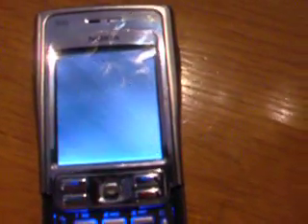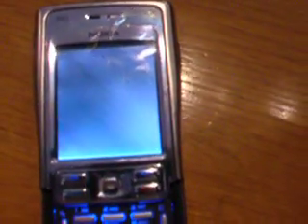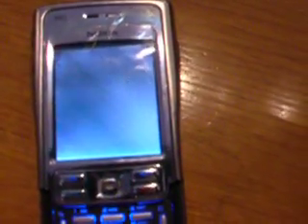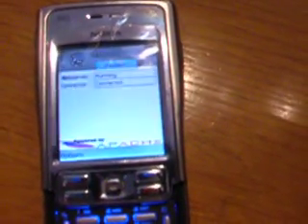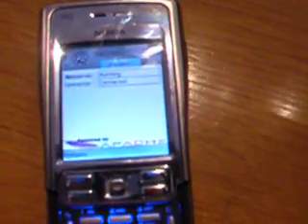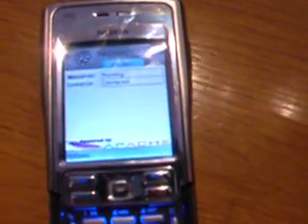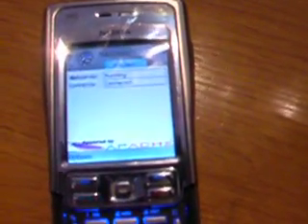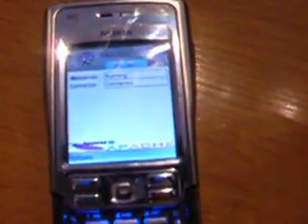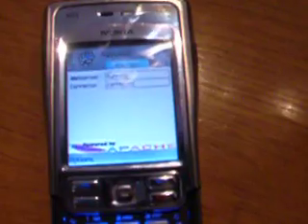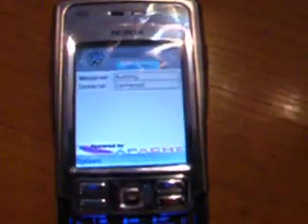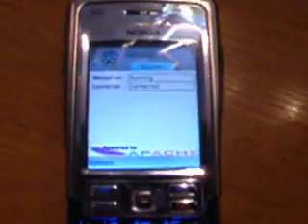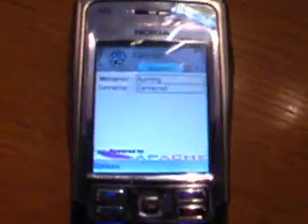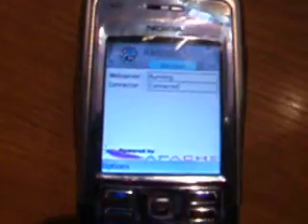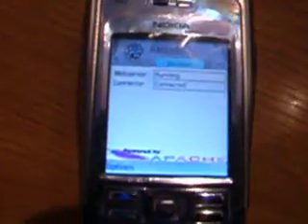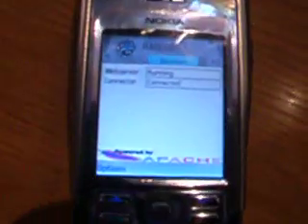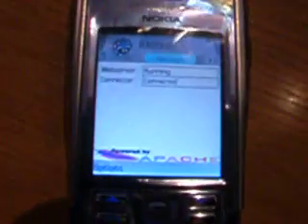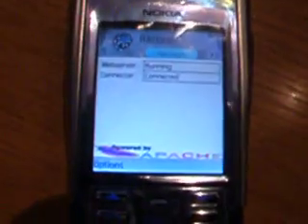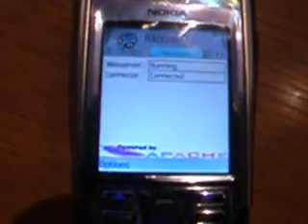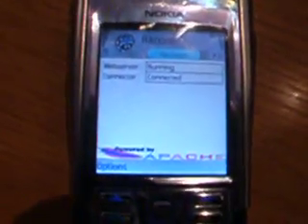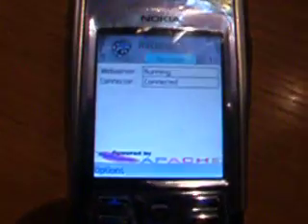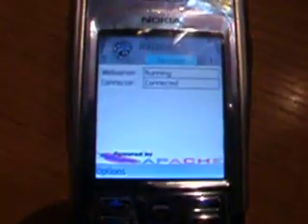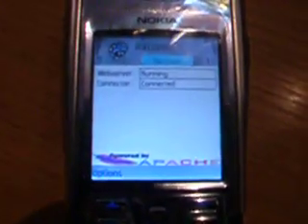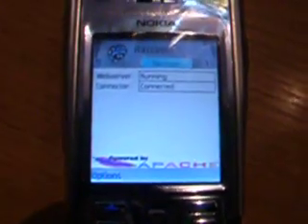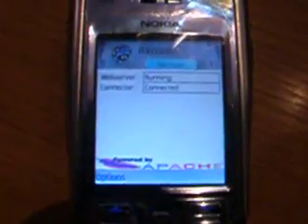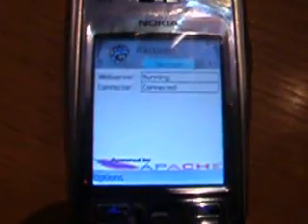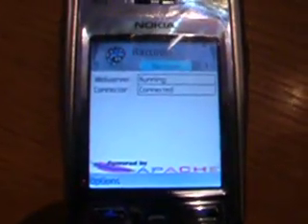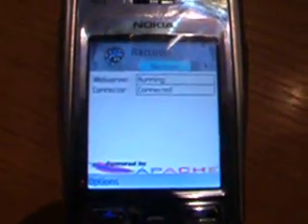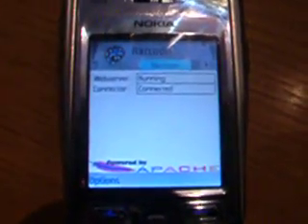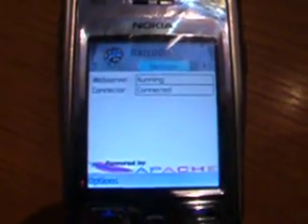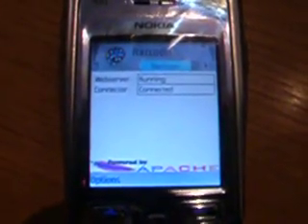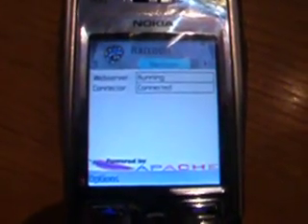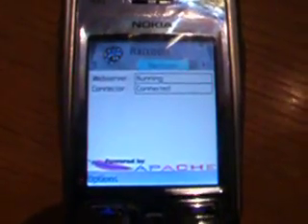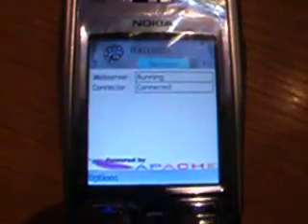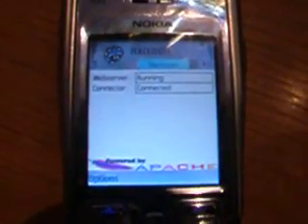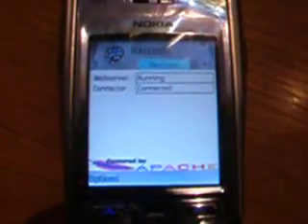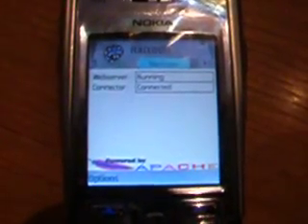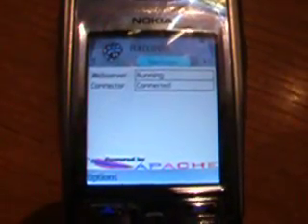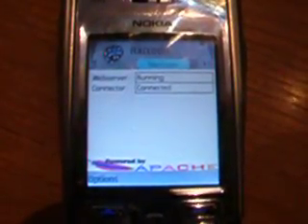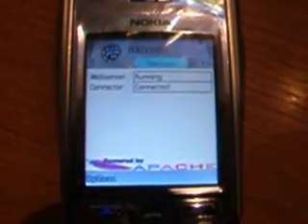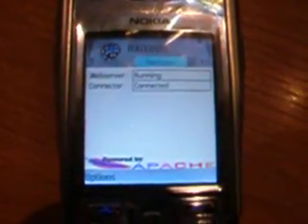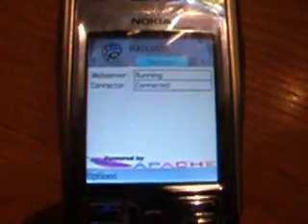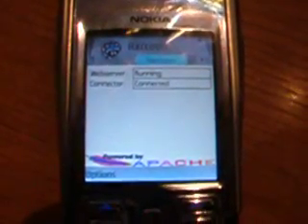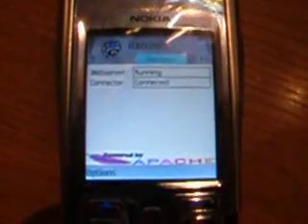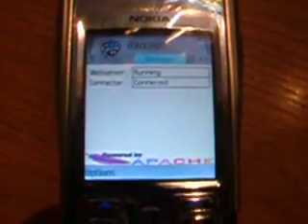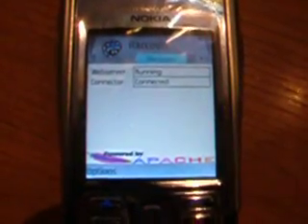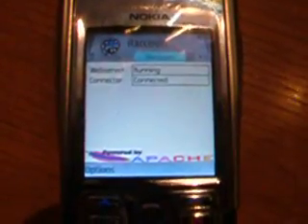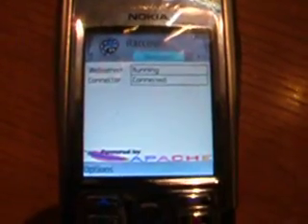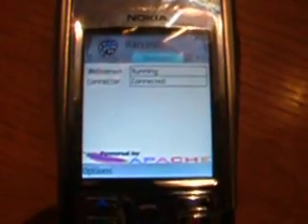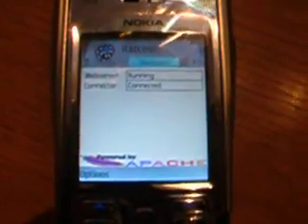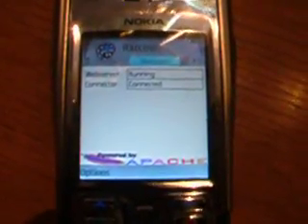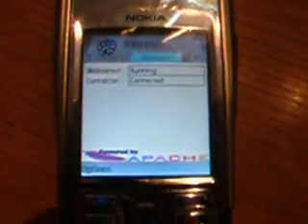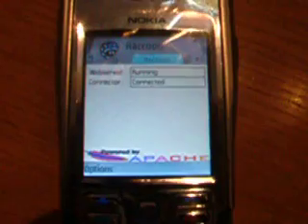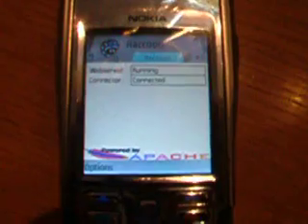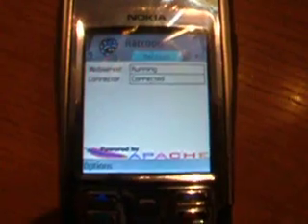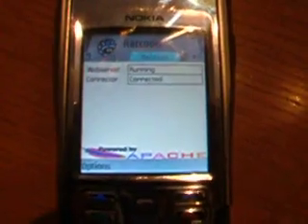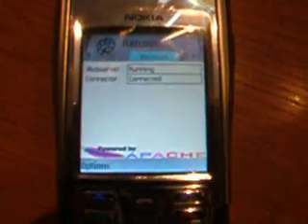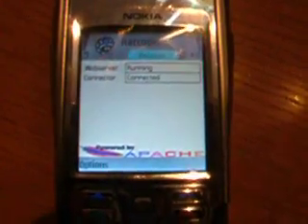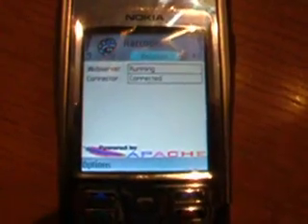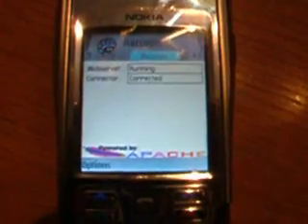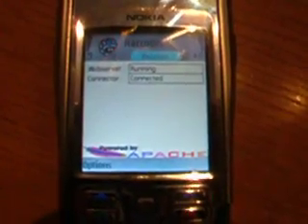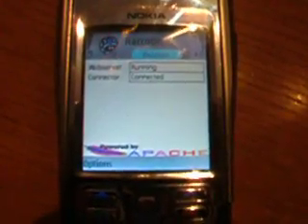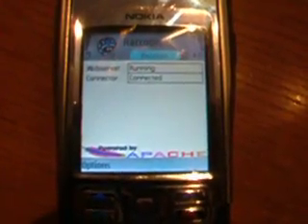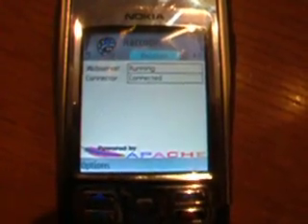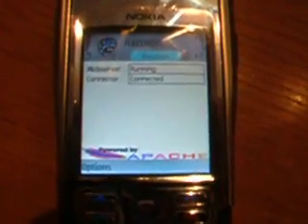Open up Raccoon now, and you'll see that it says web server running and connector connected, and you'll see the Apache logo just below there.